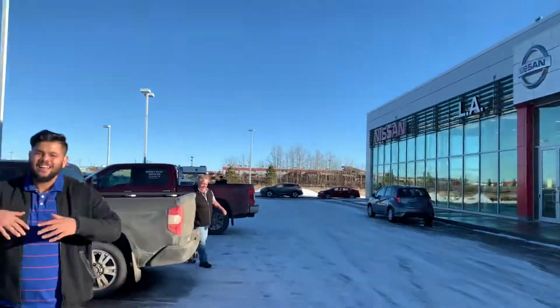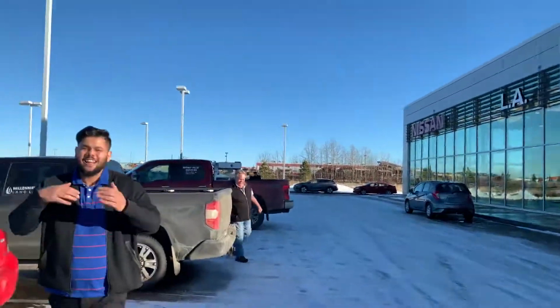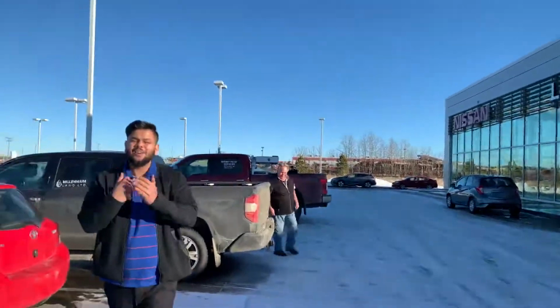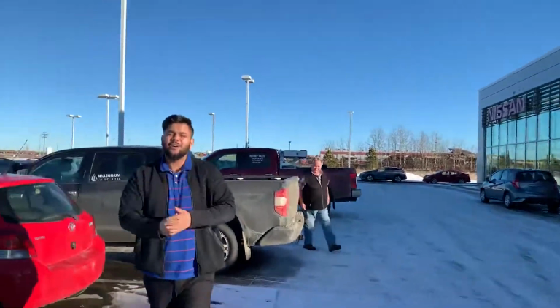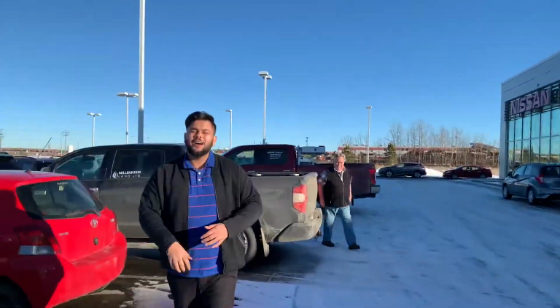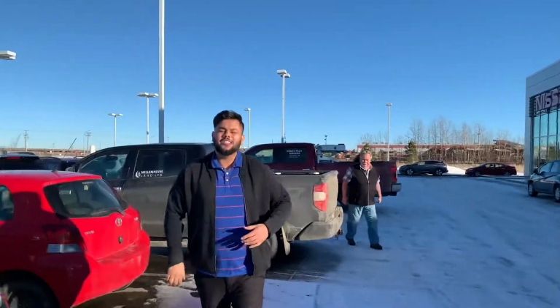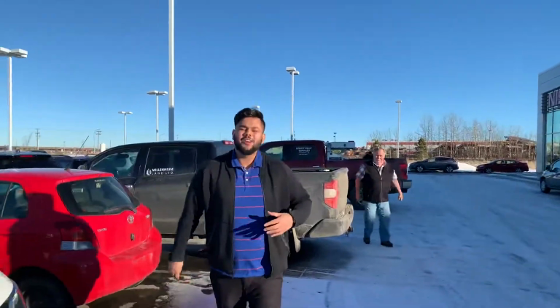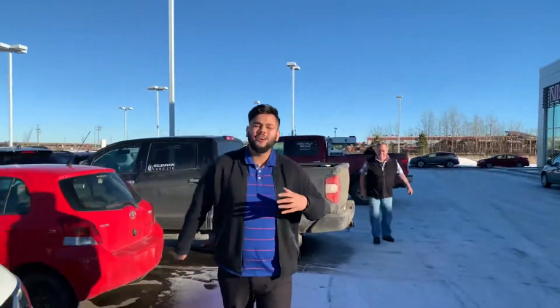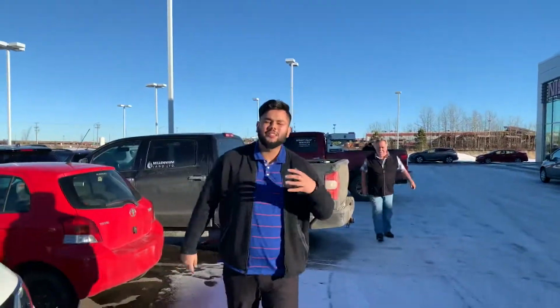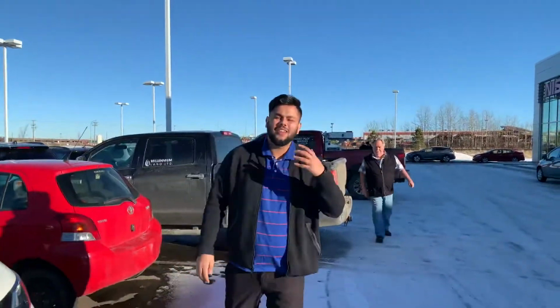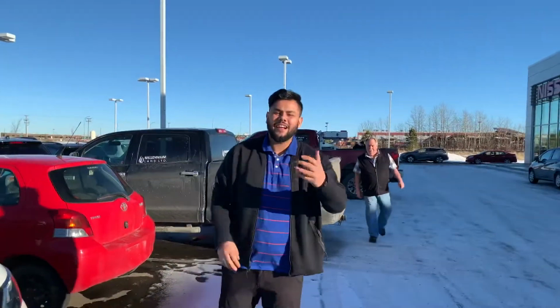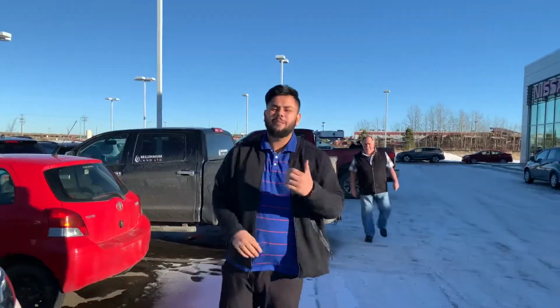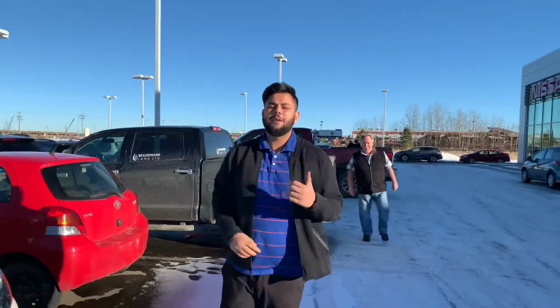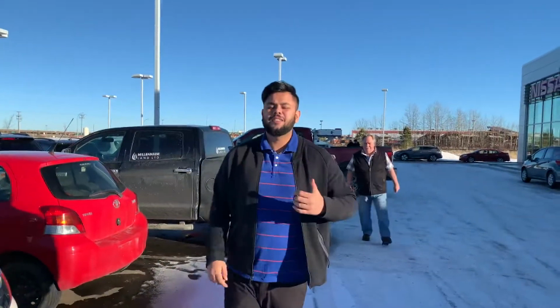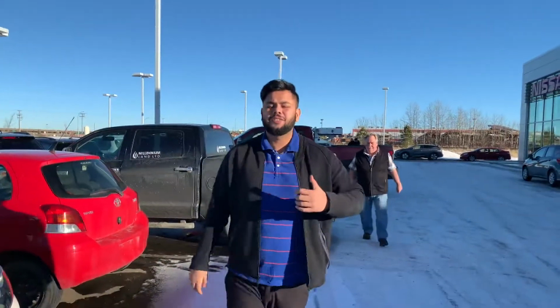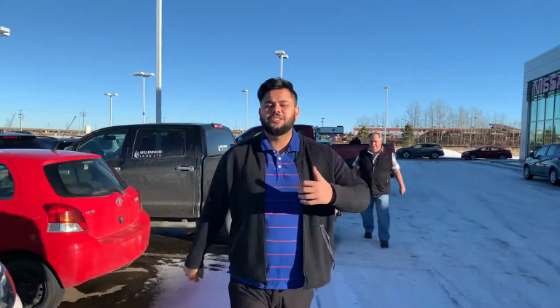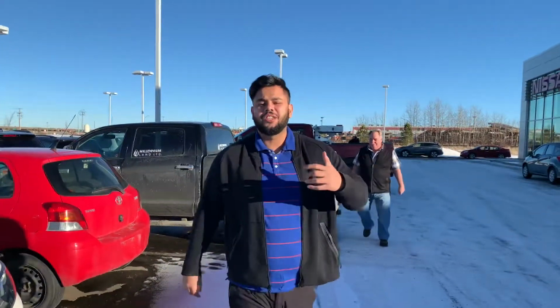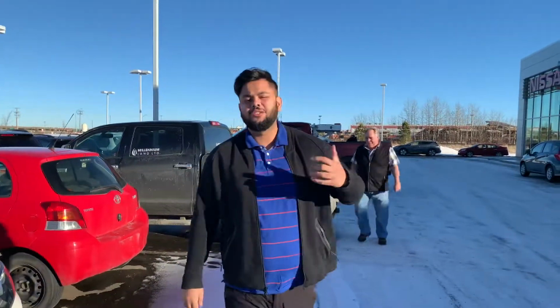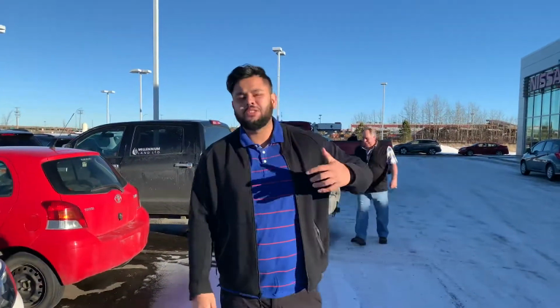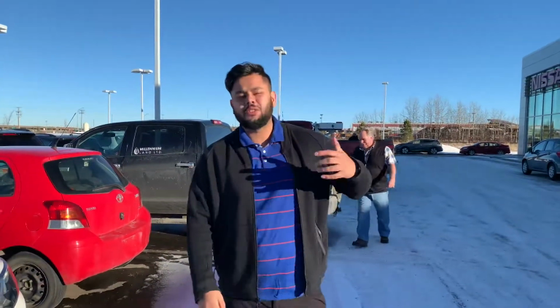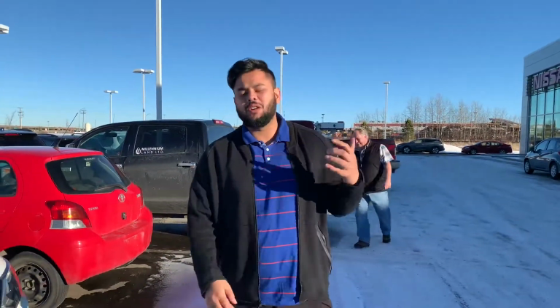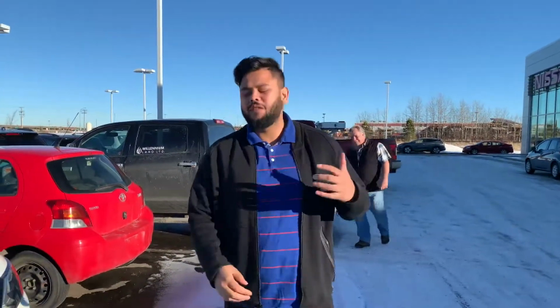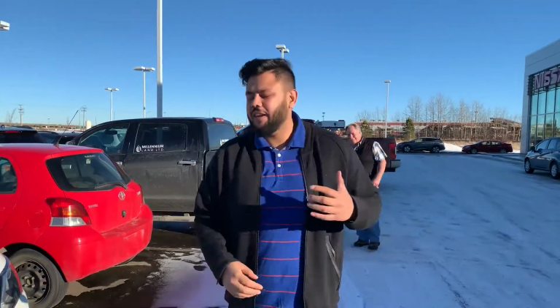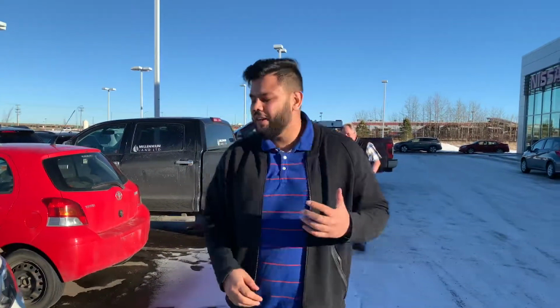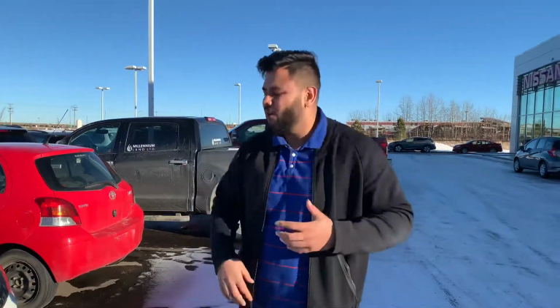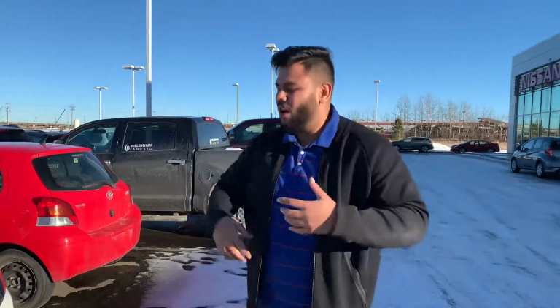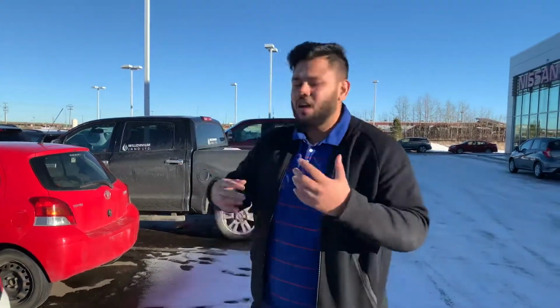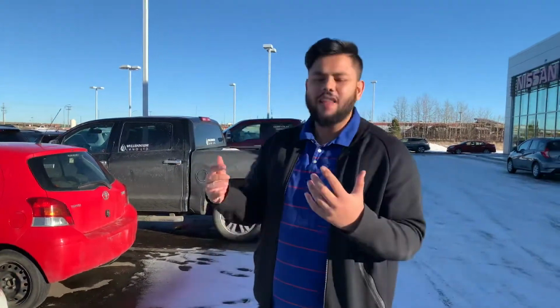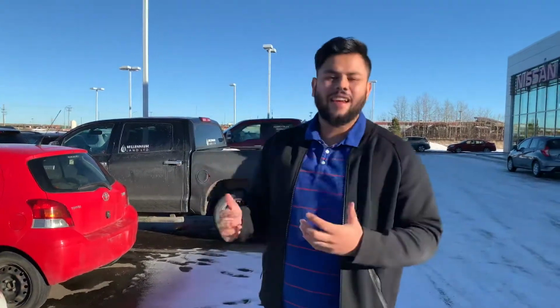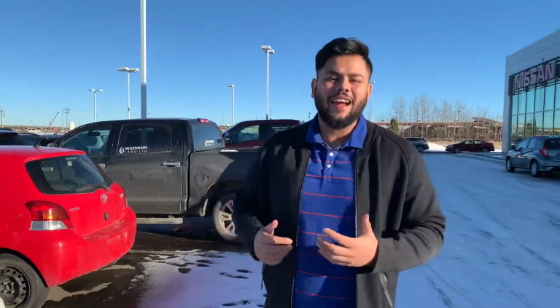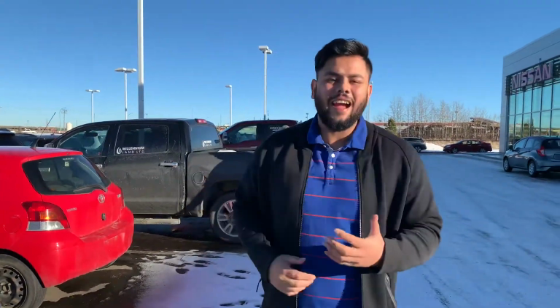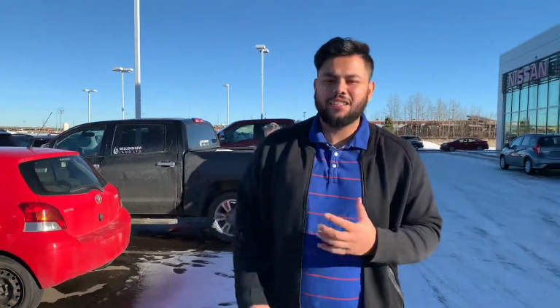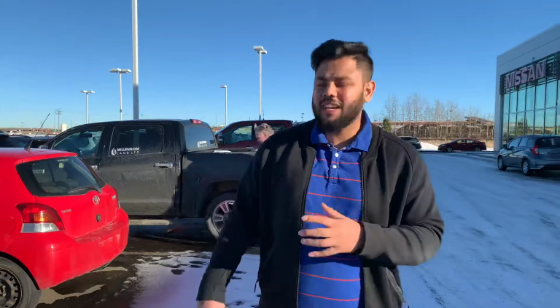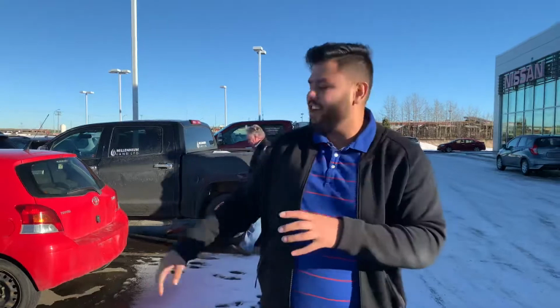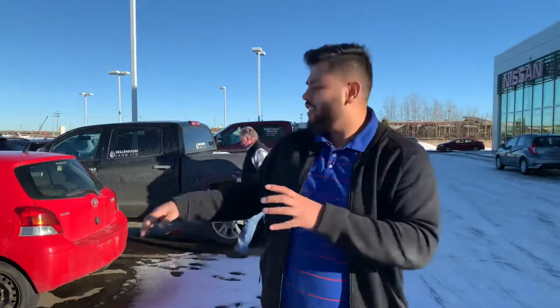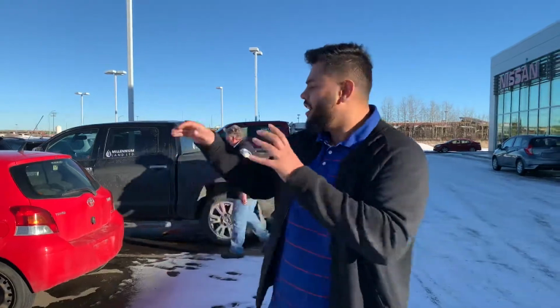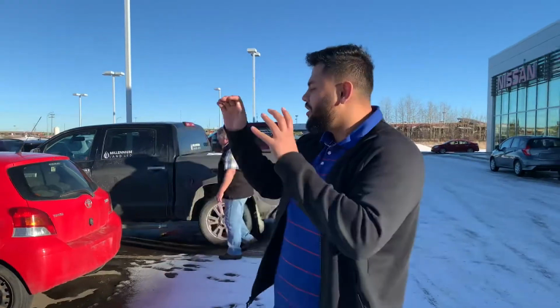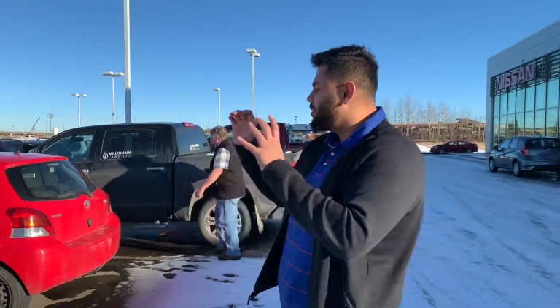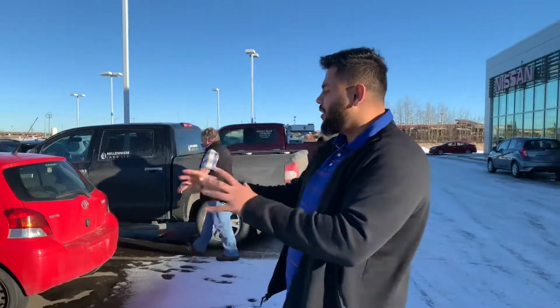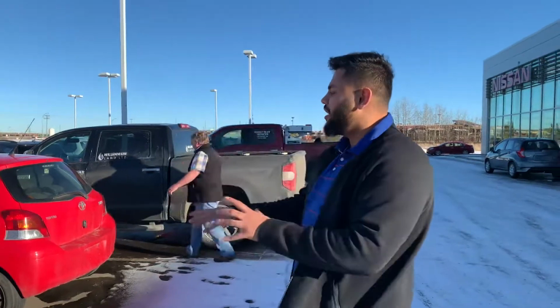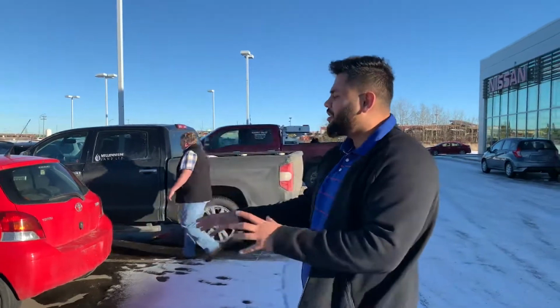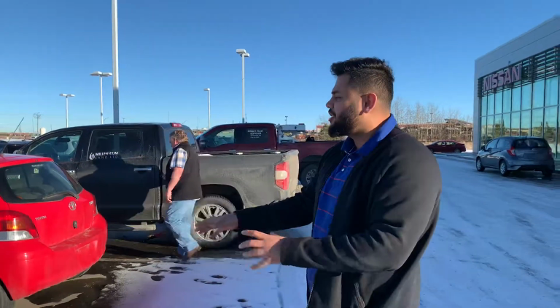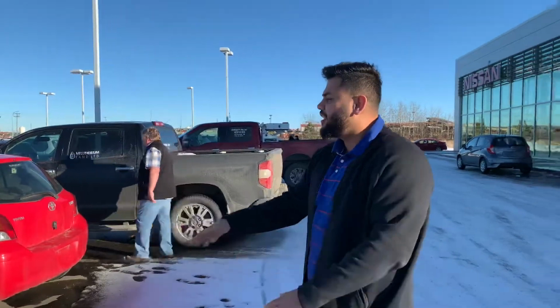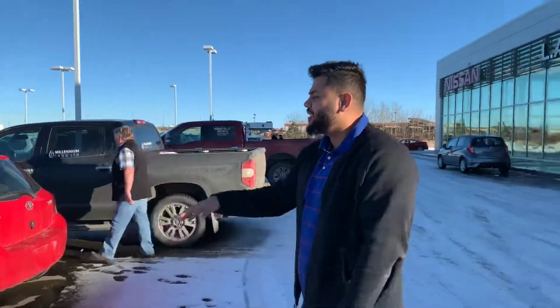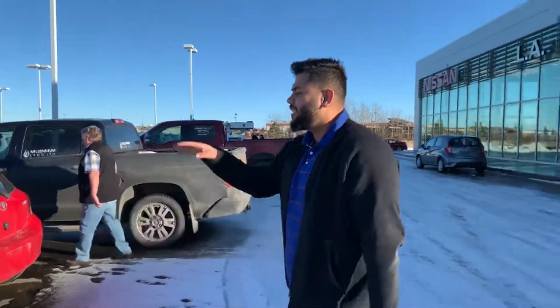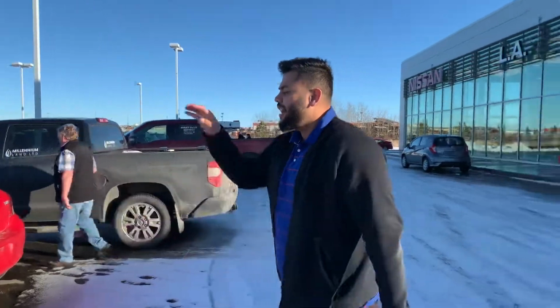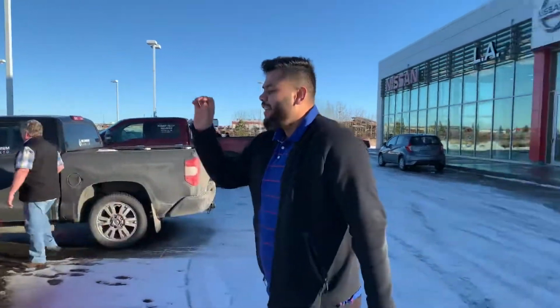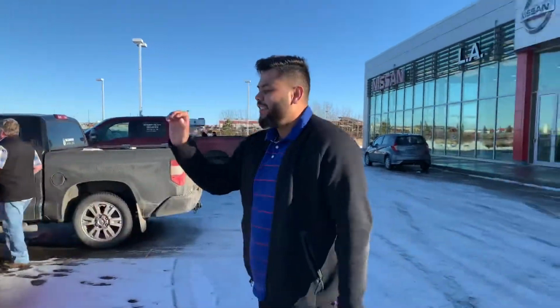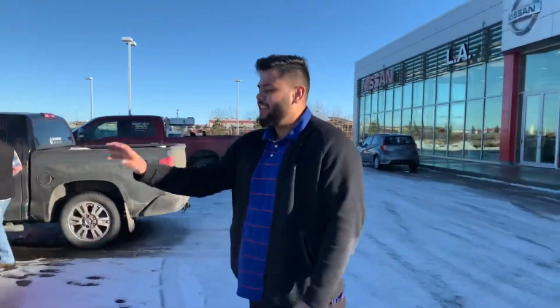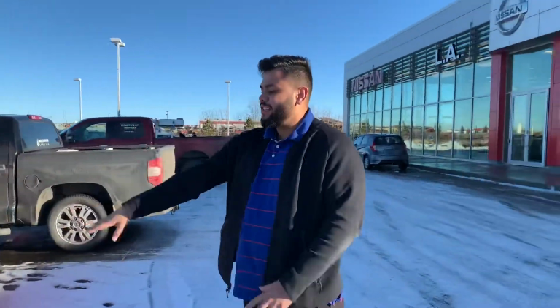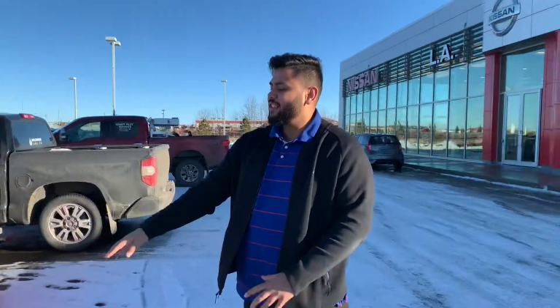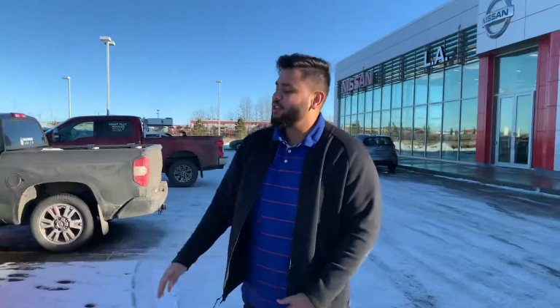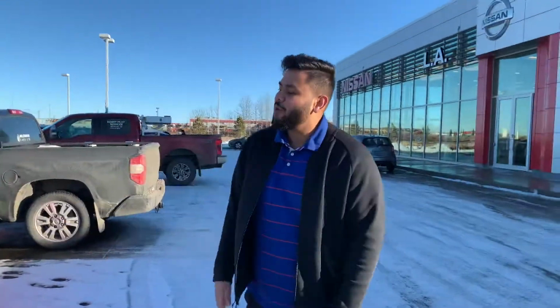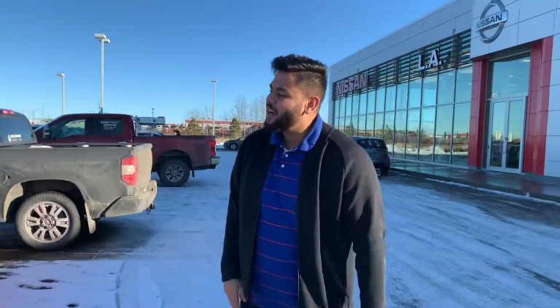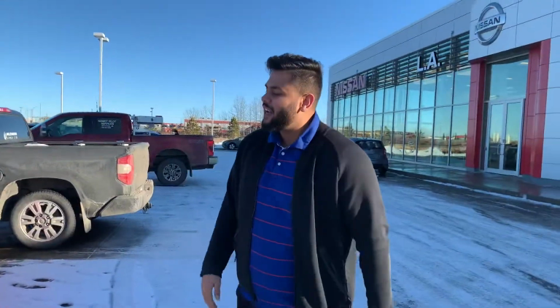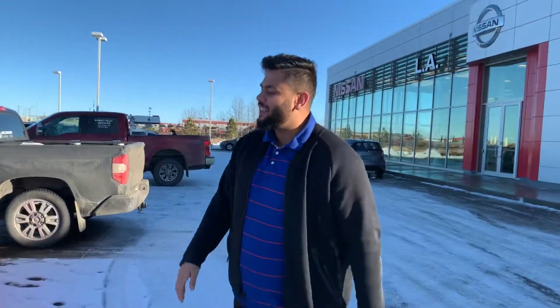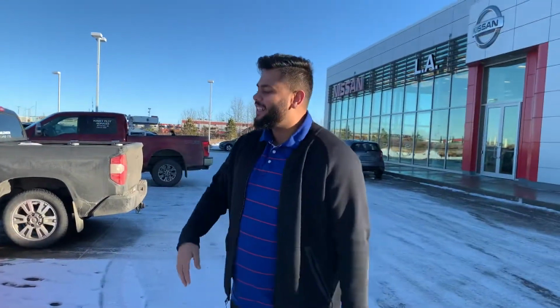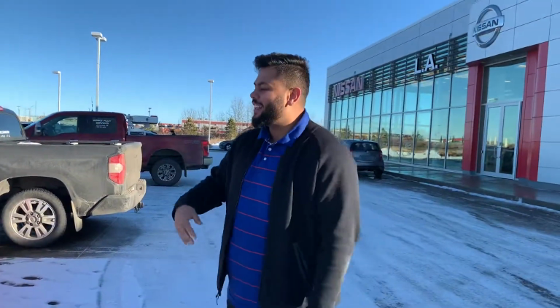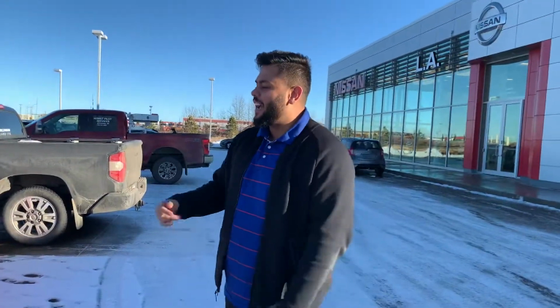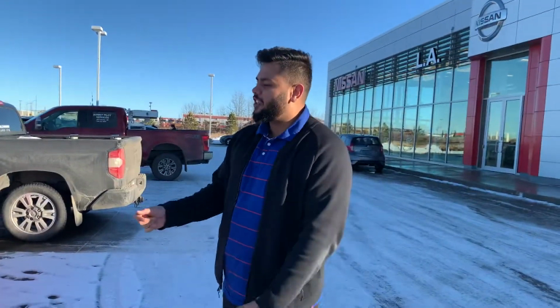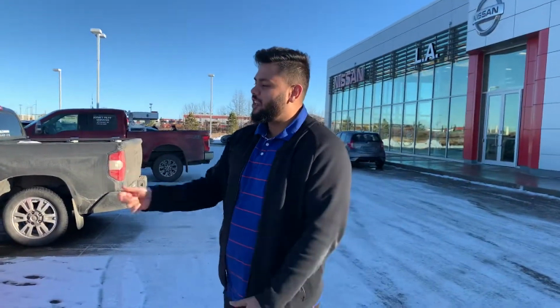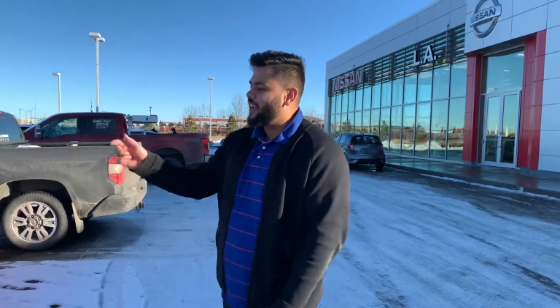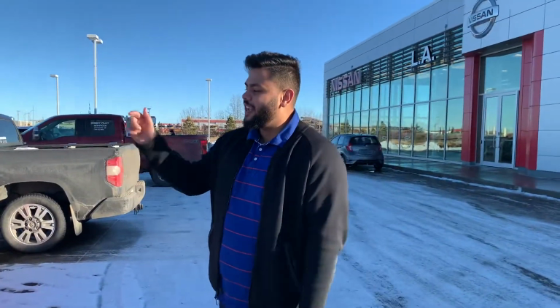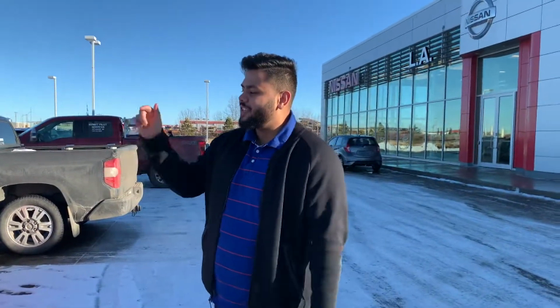Hello, how's it going? So like I mentioned, I was going to send you a short video on that Cascai. So here she is. This is the 2019 Cascai S.